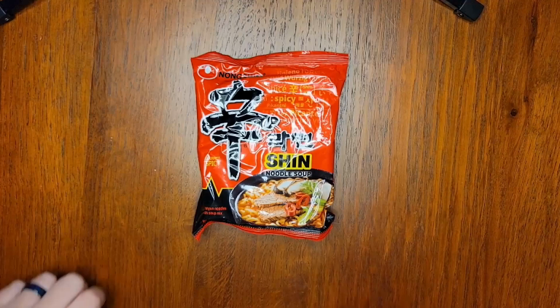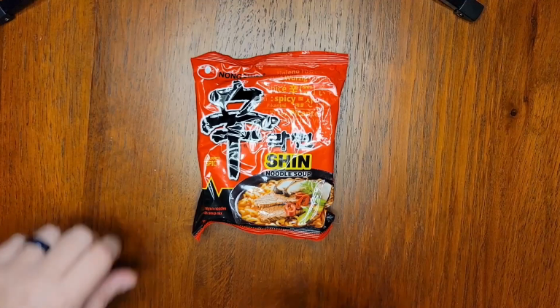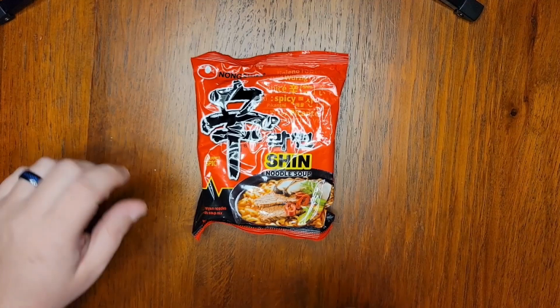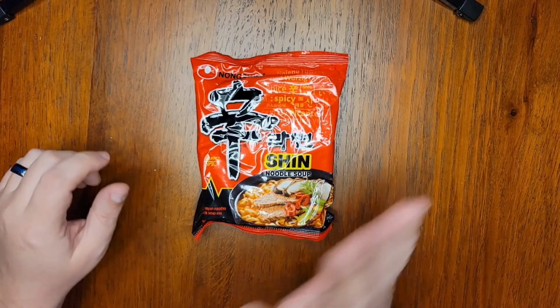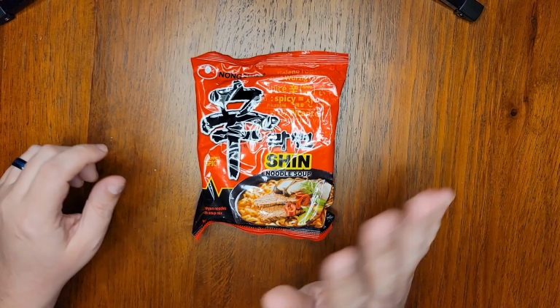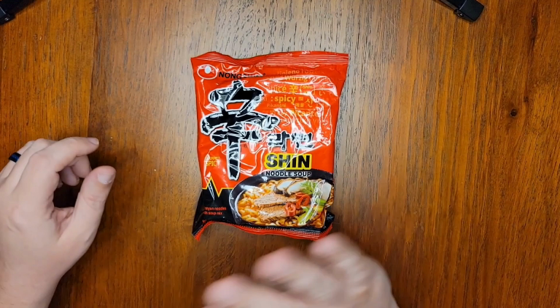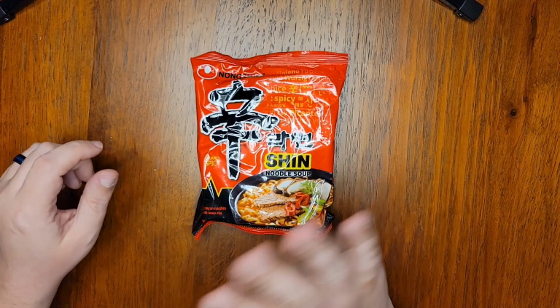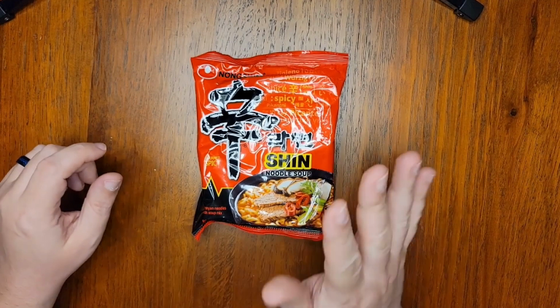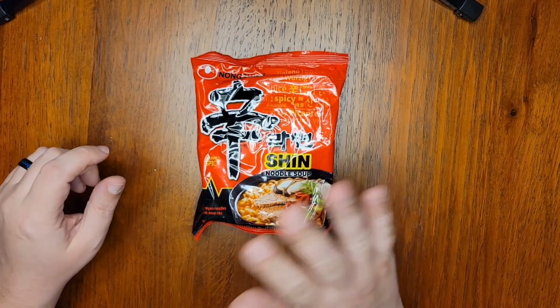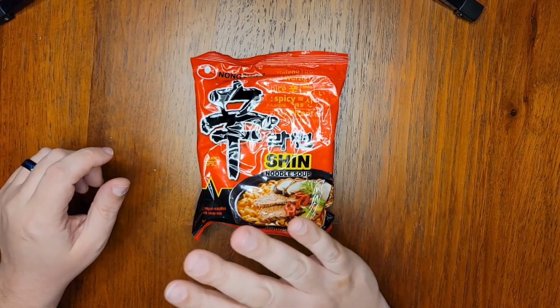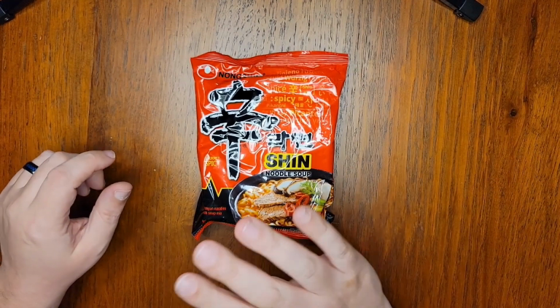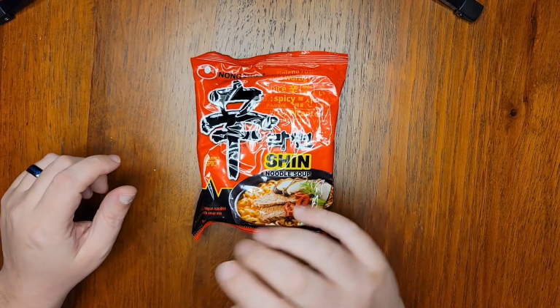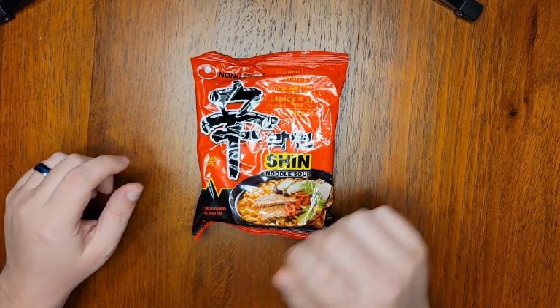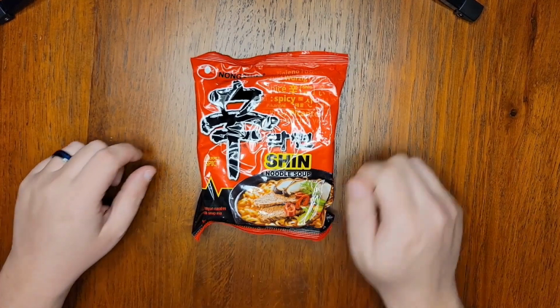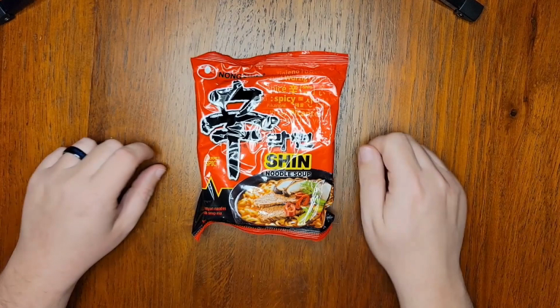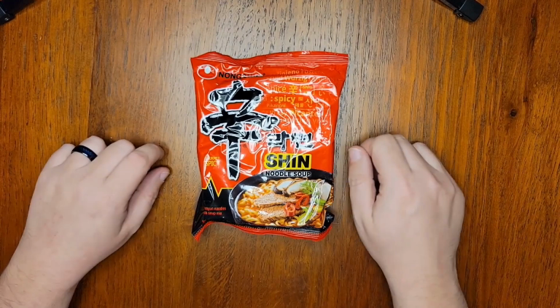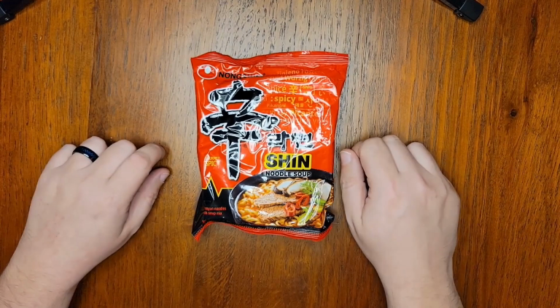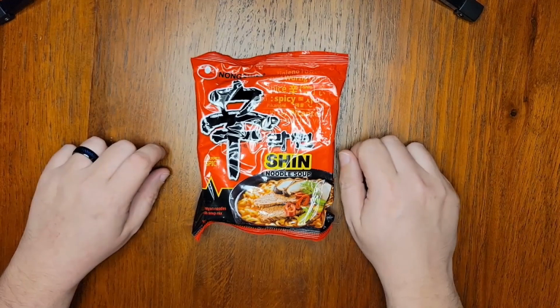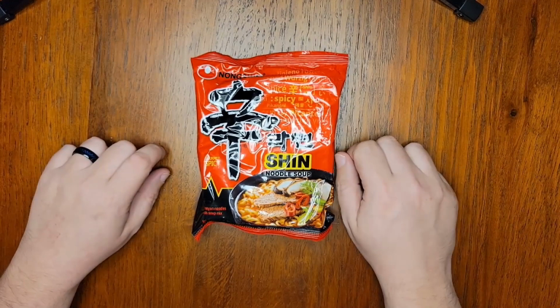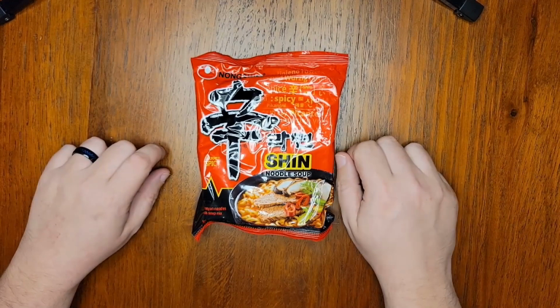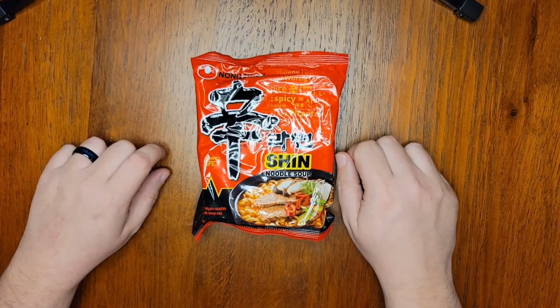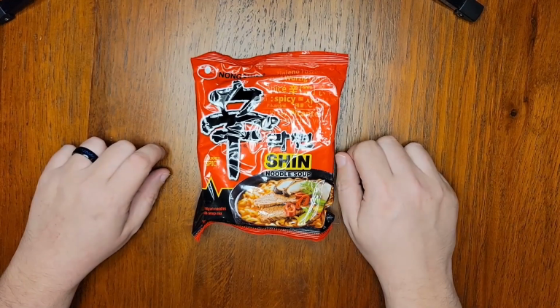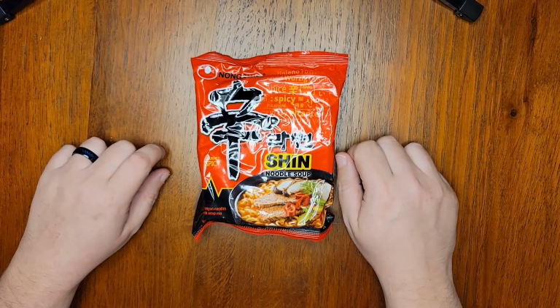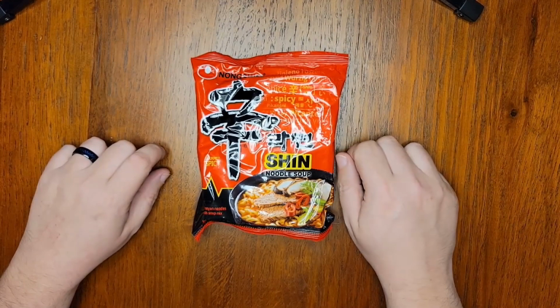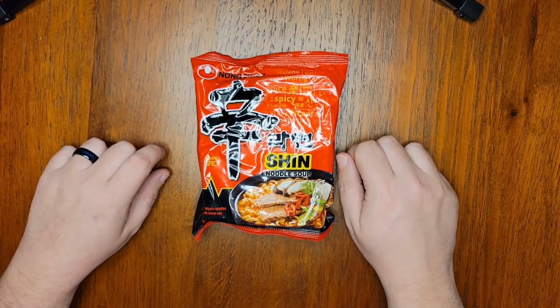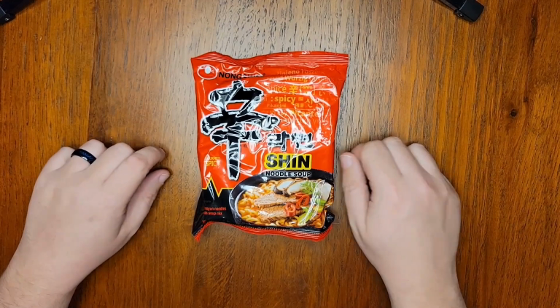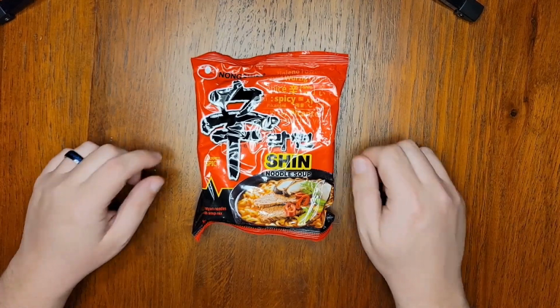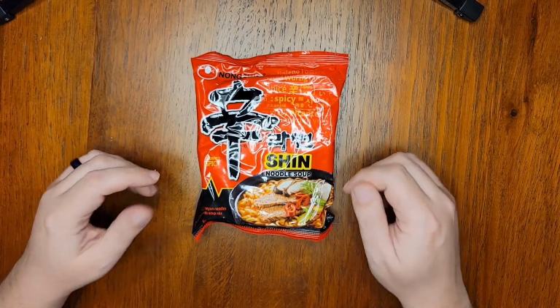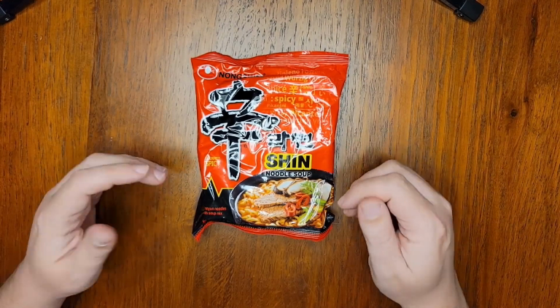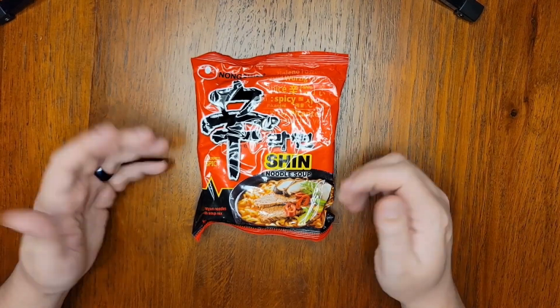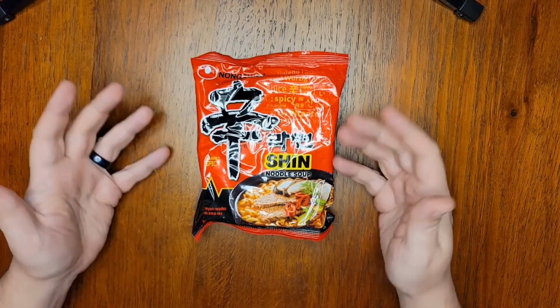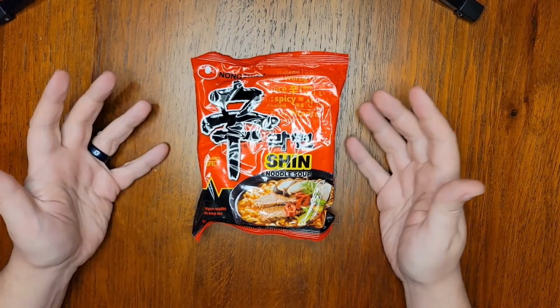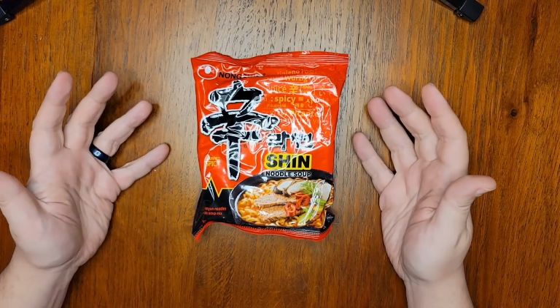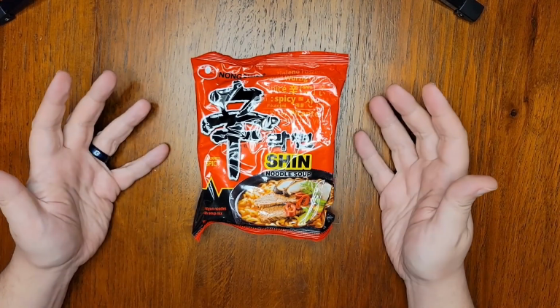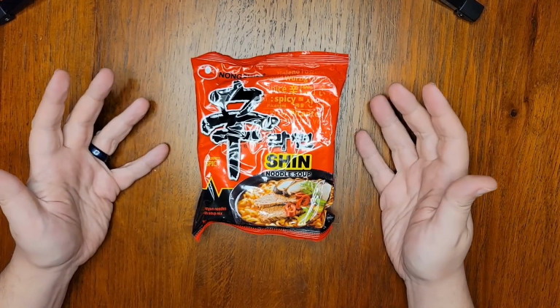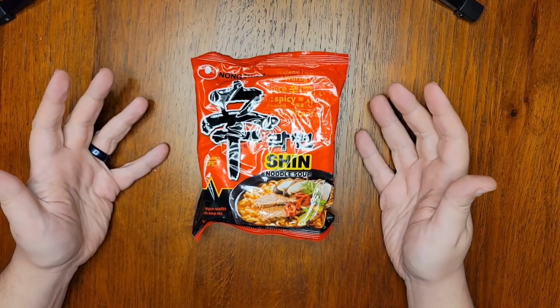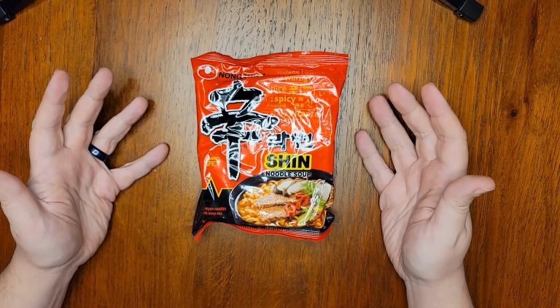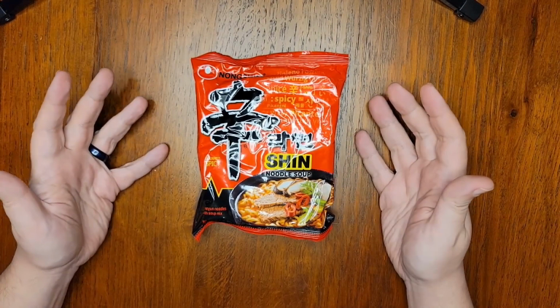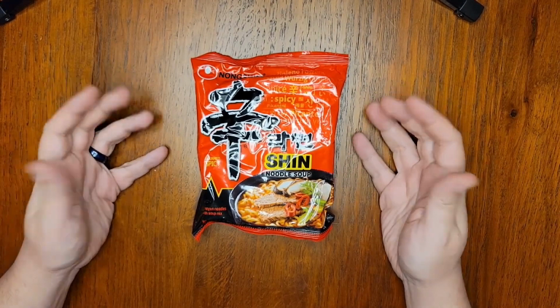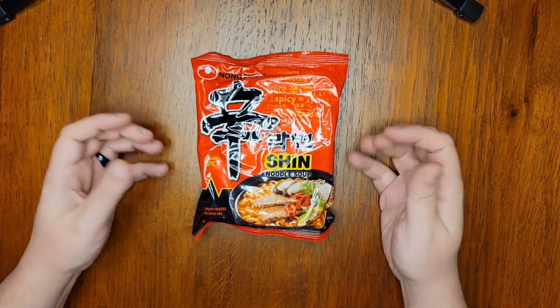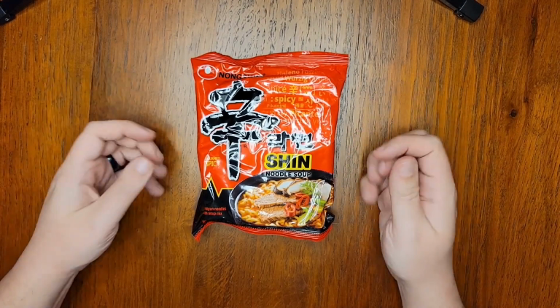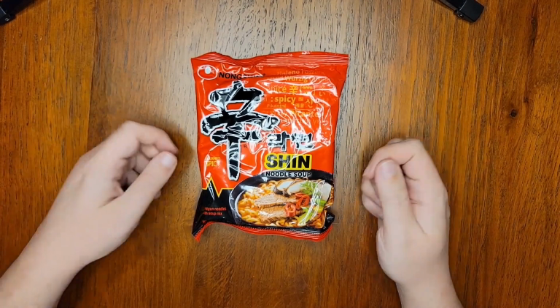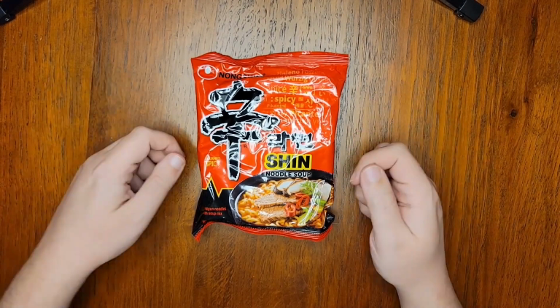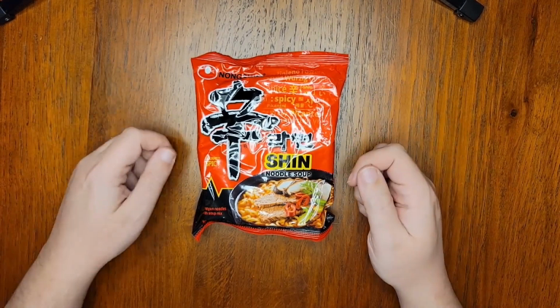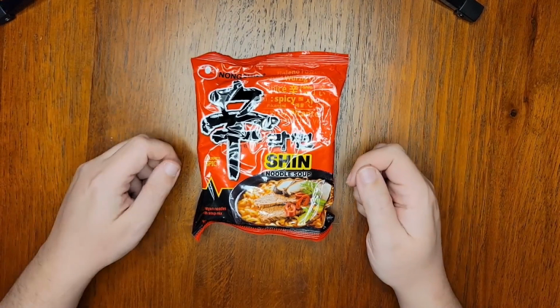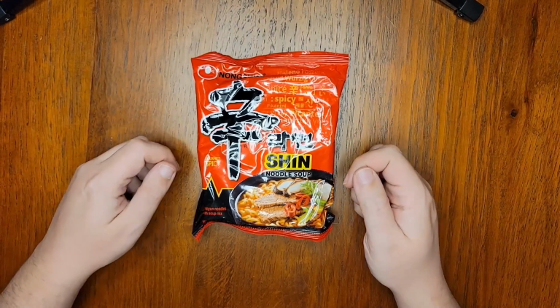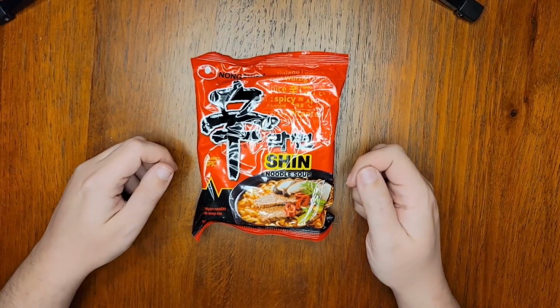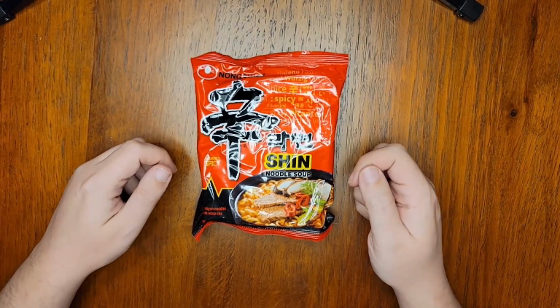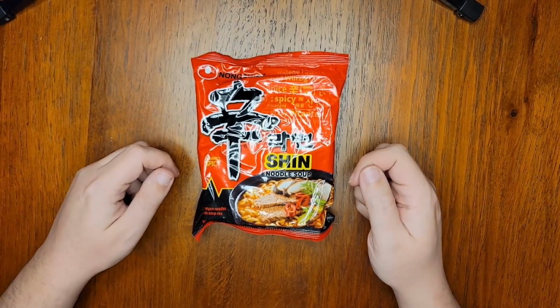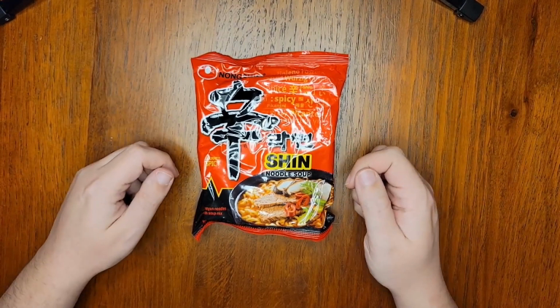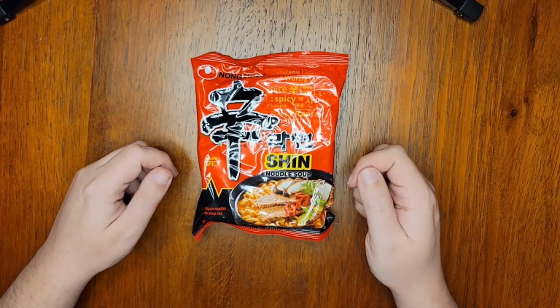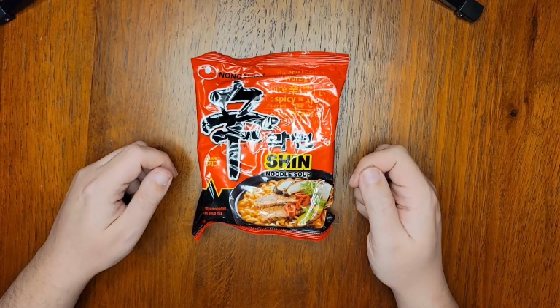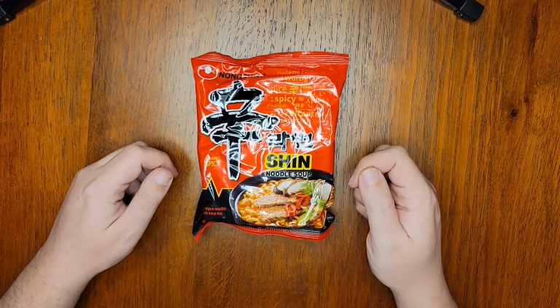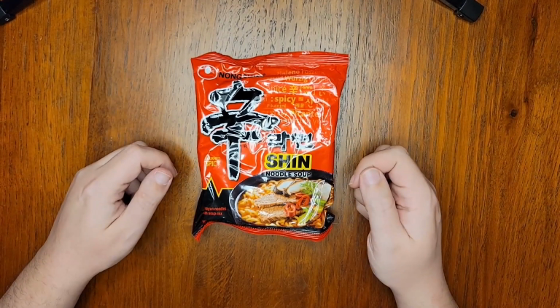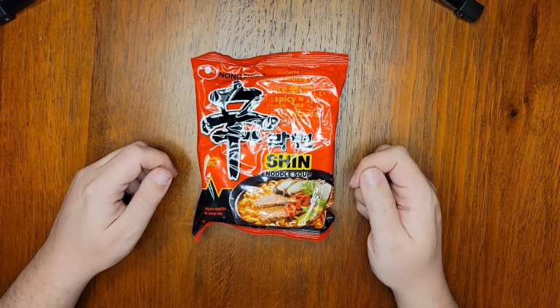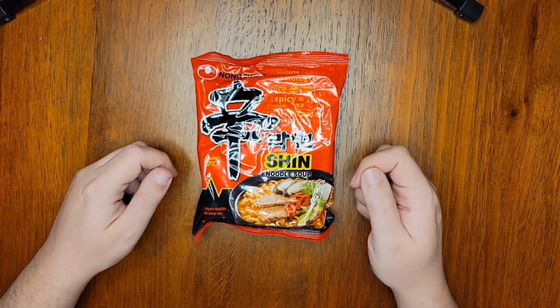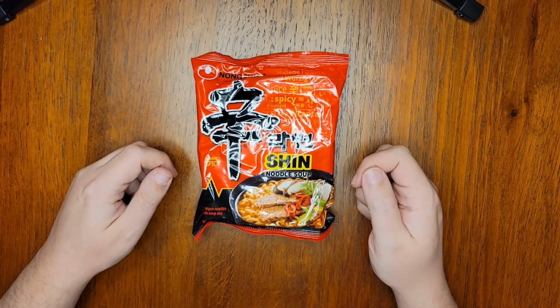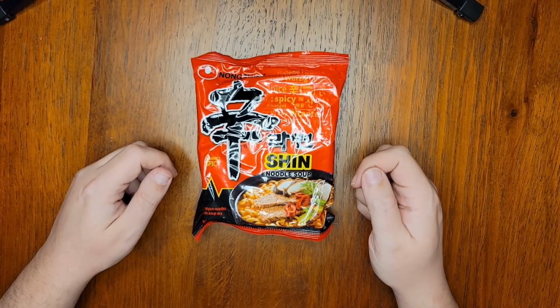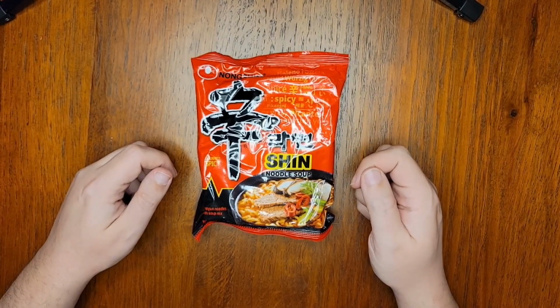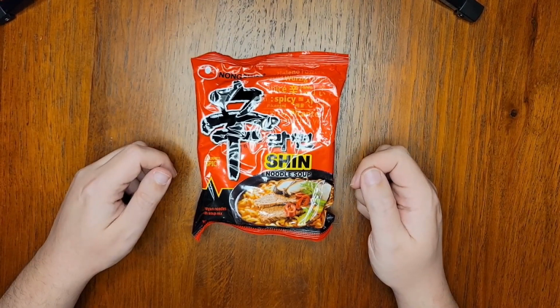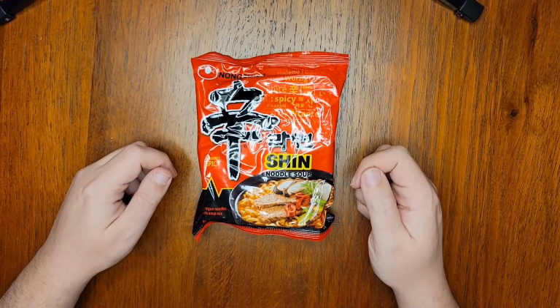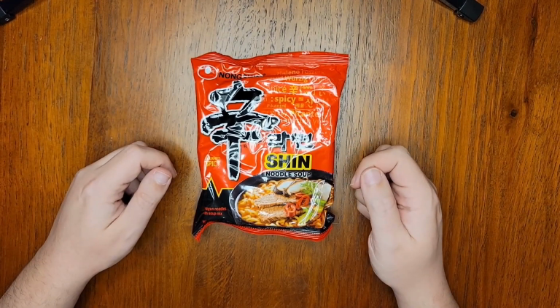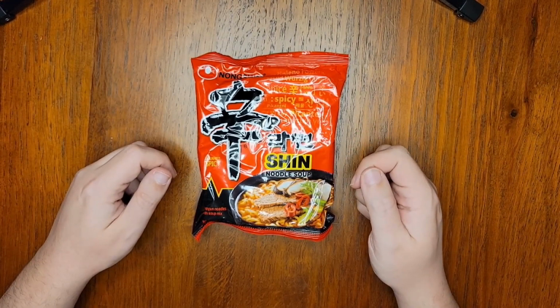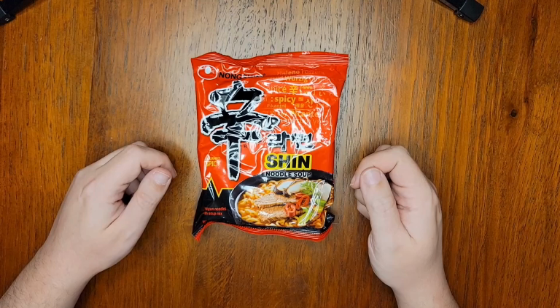Hi everyone, and welcome to the first episode of Noodle Journey, where I hope we can all learn about the world of instant noodles together.